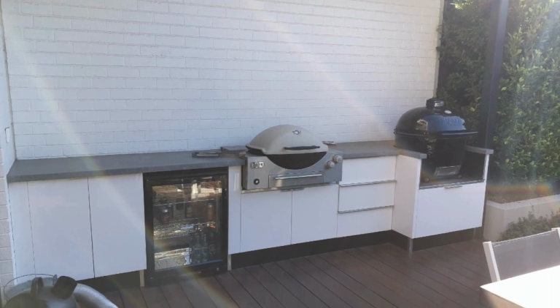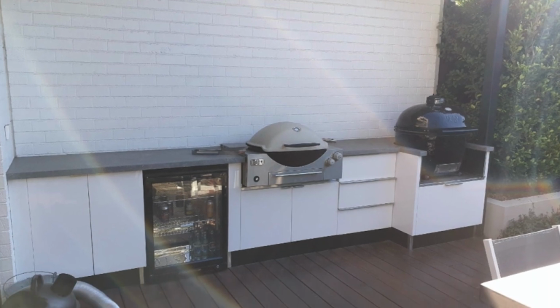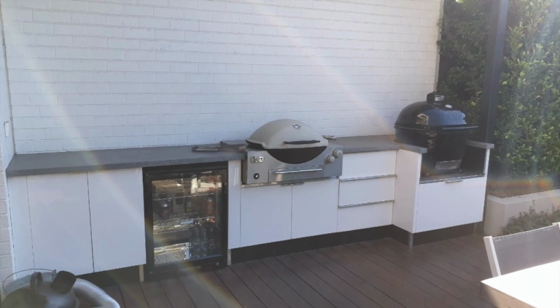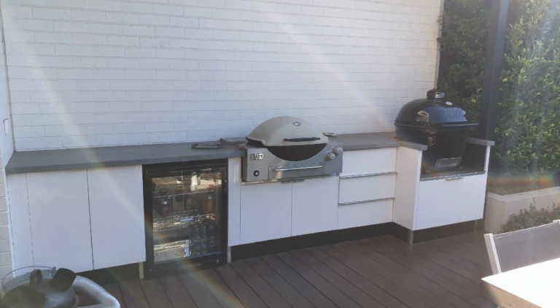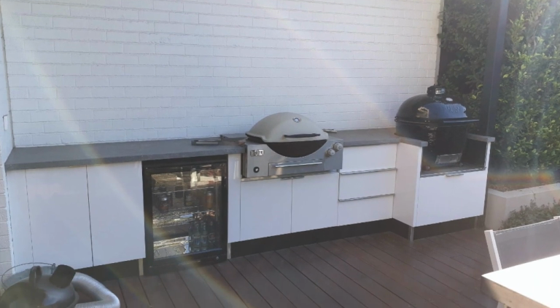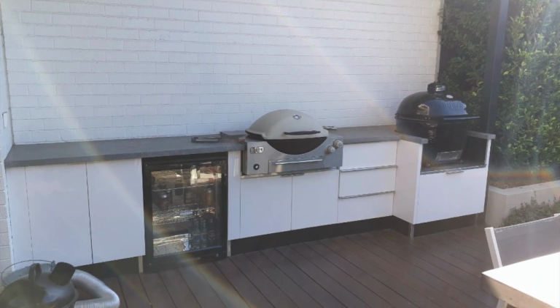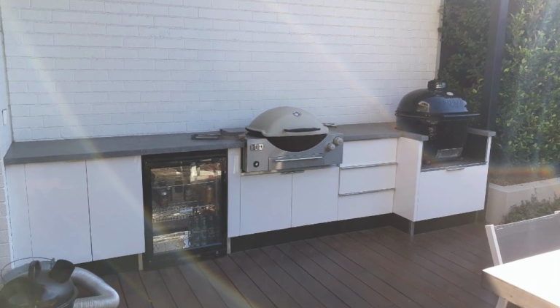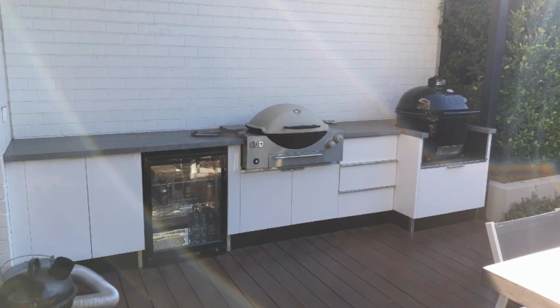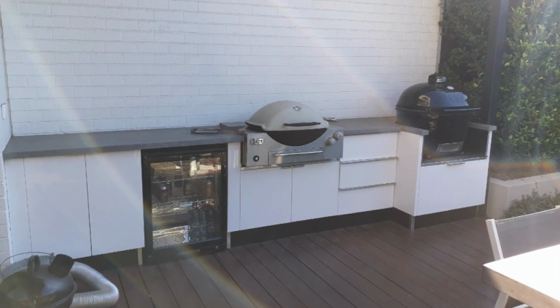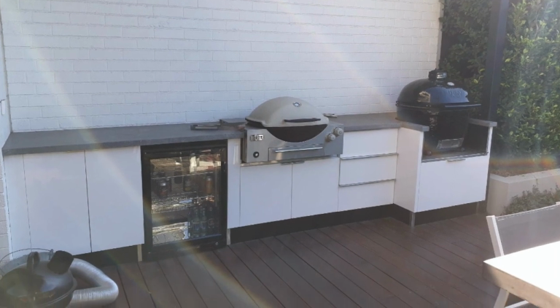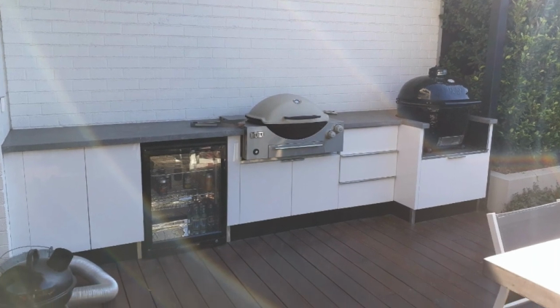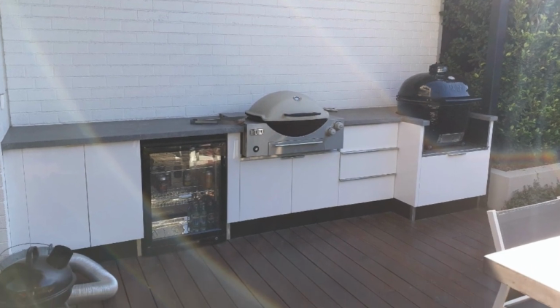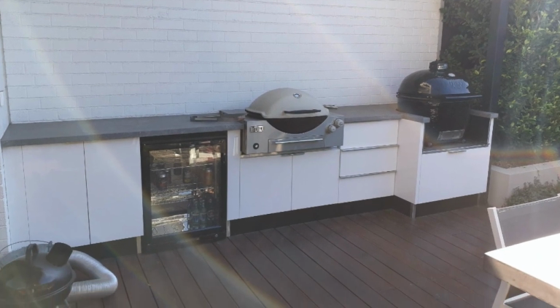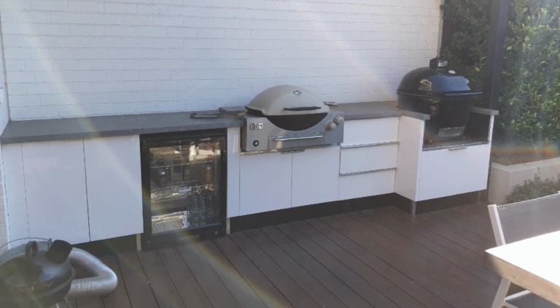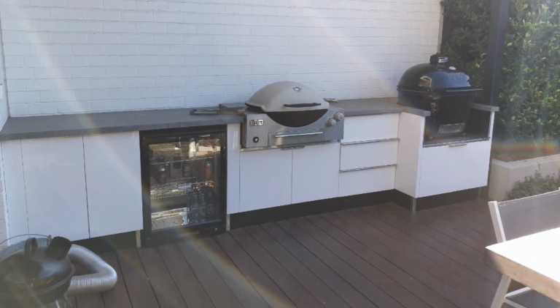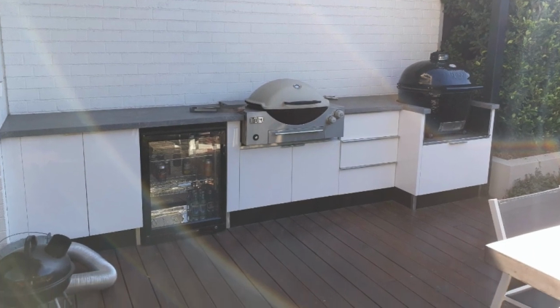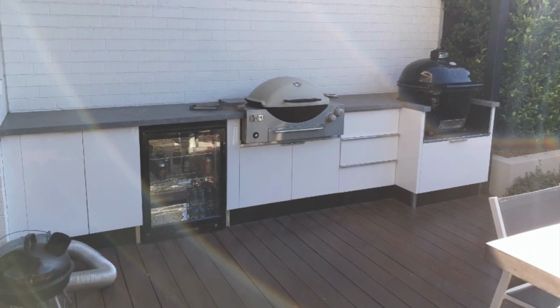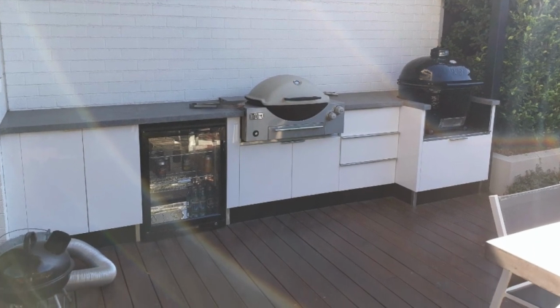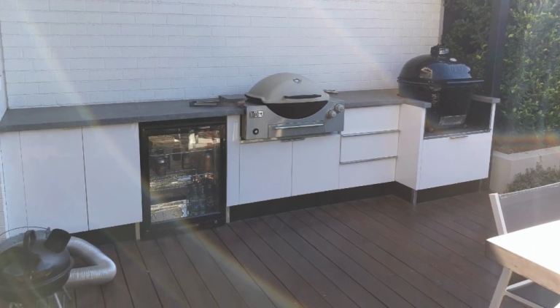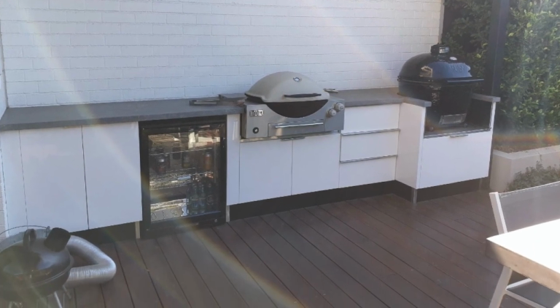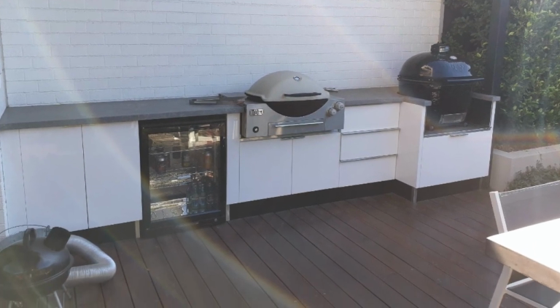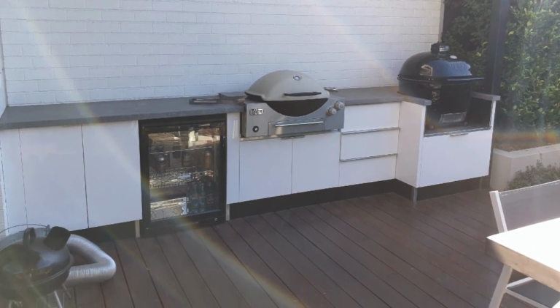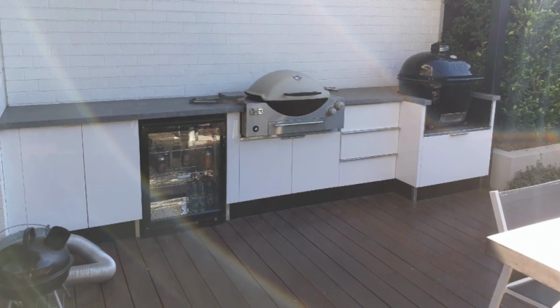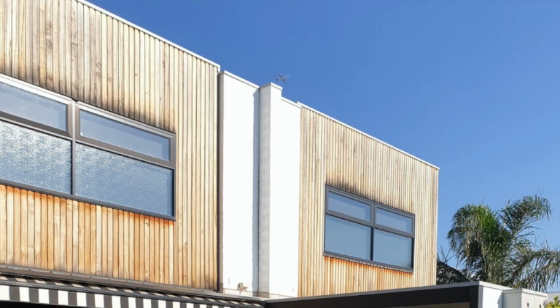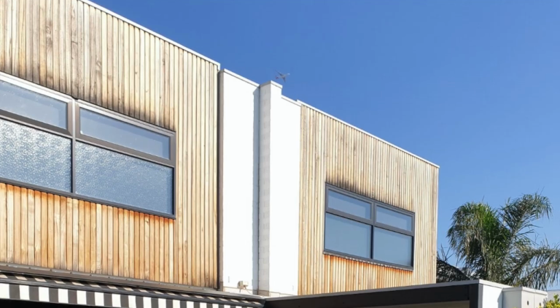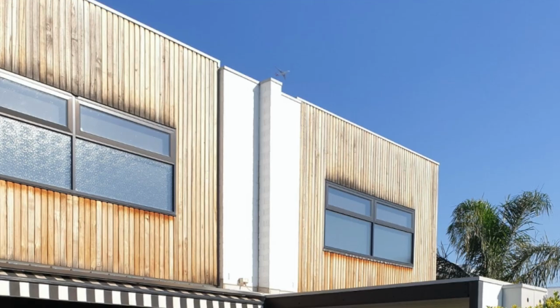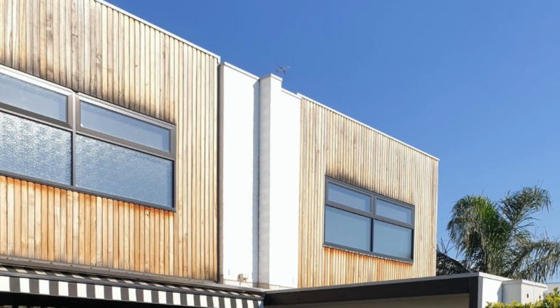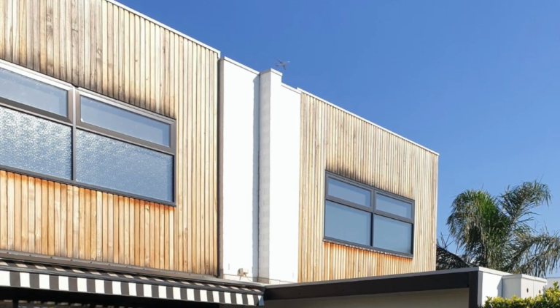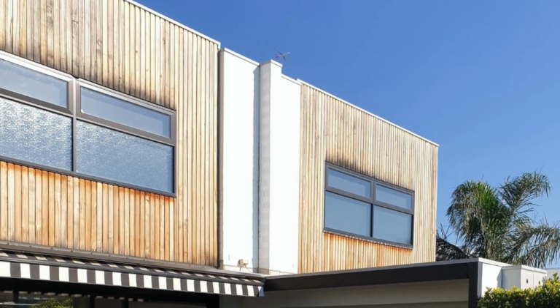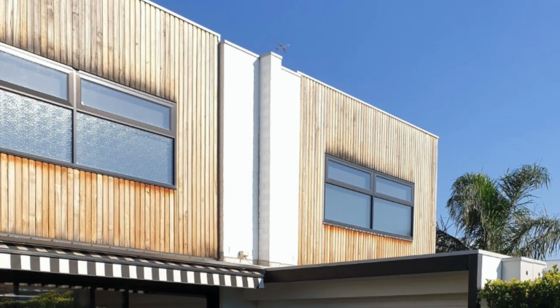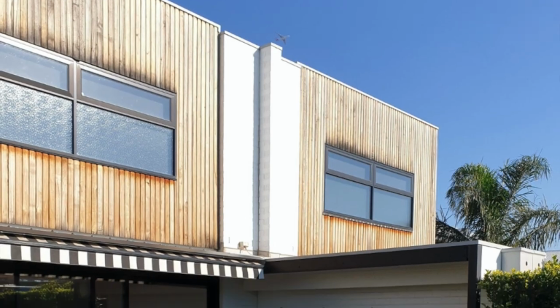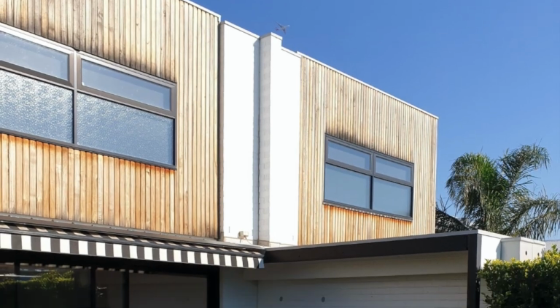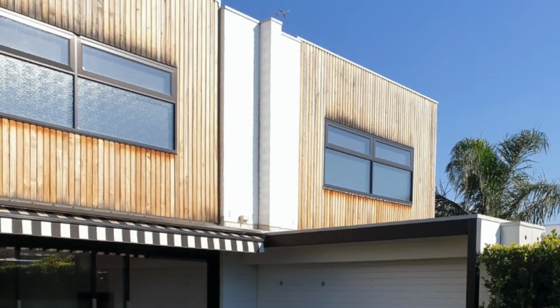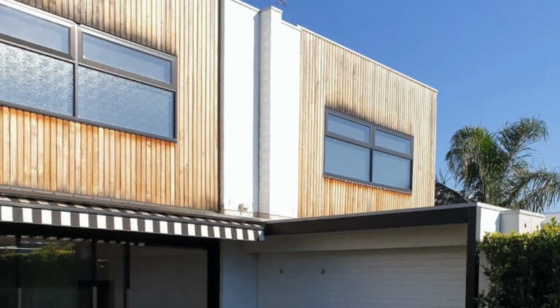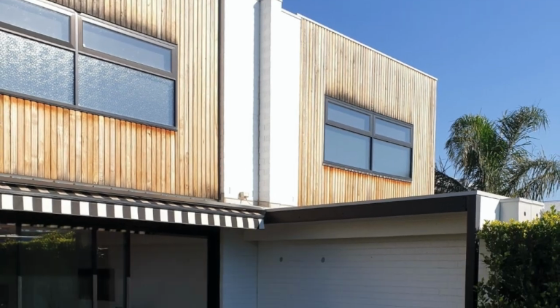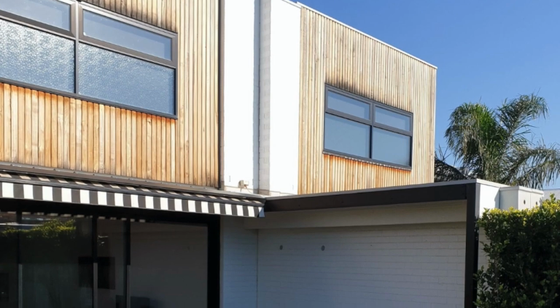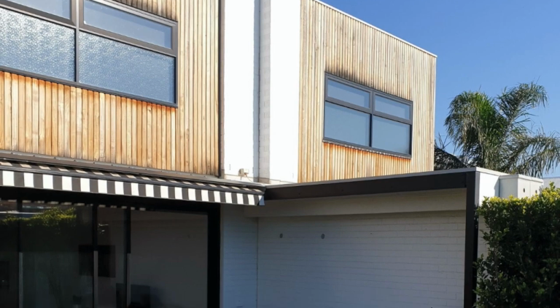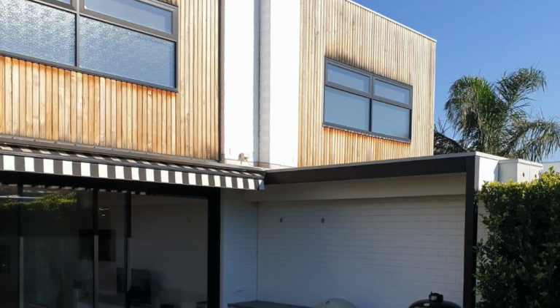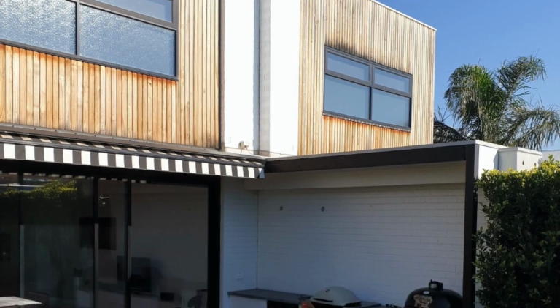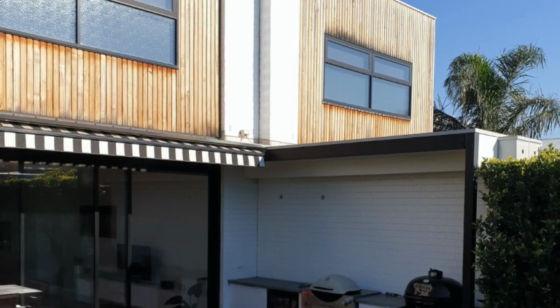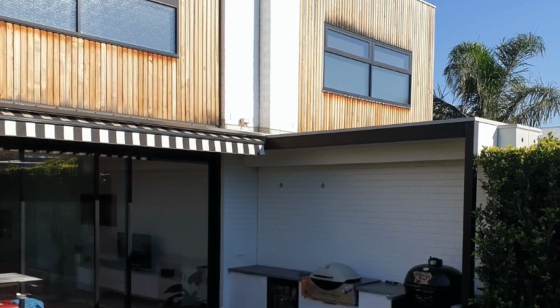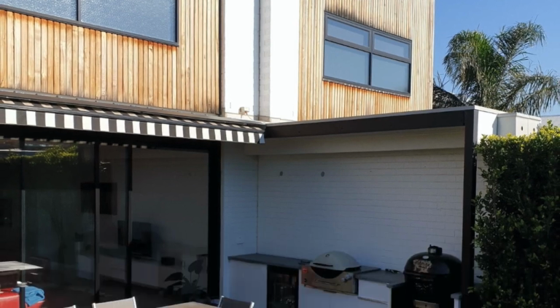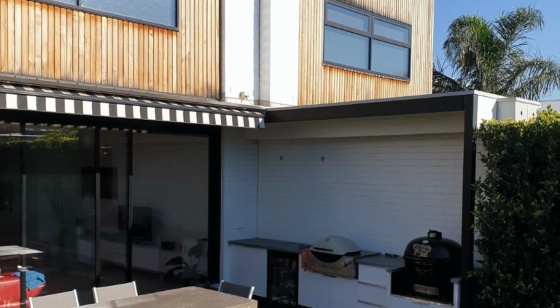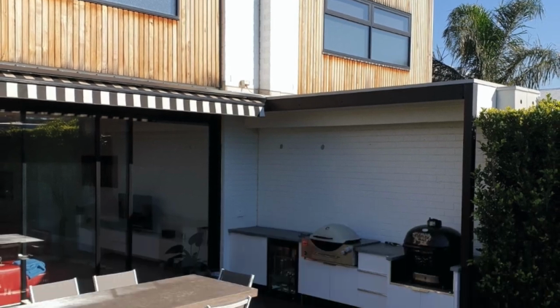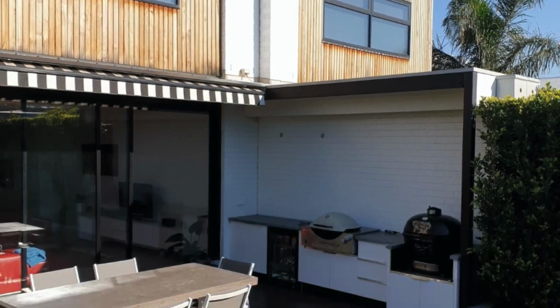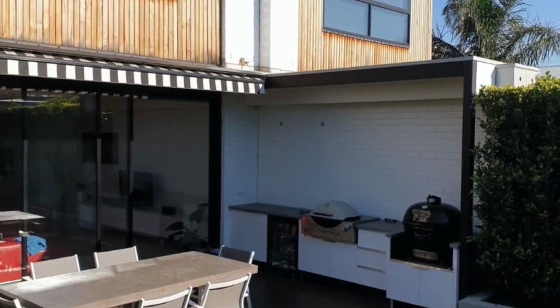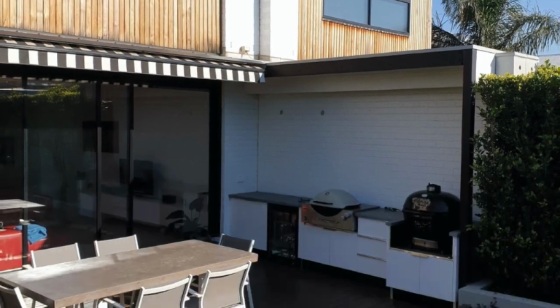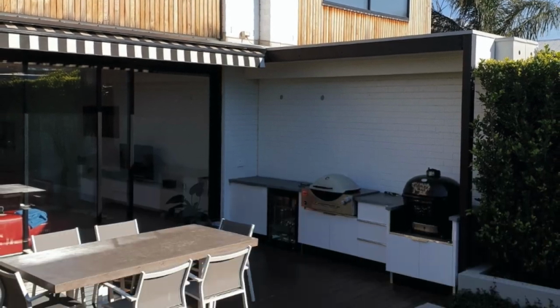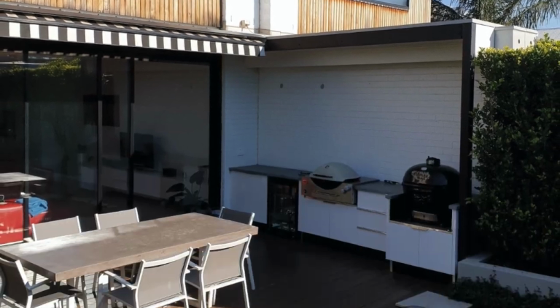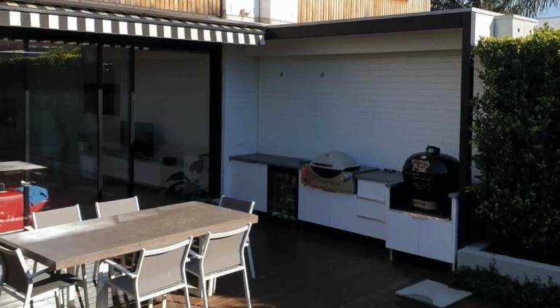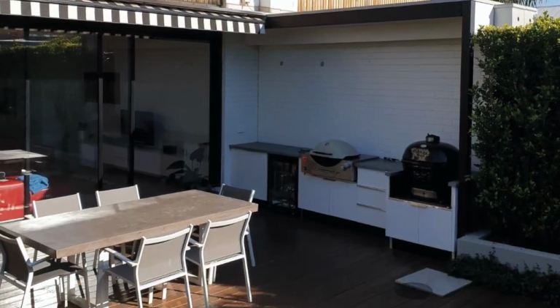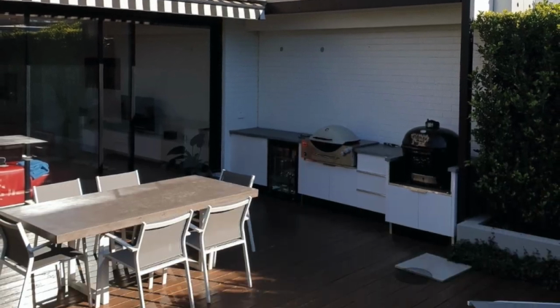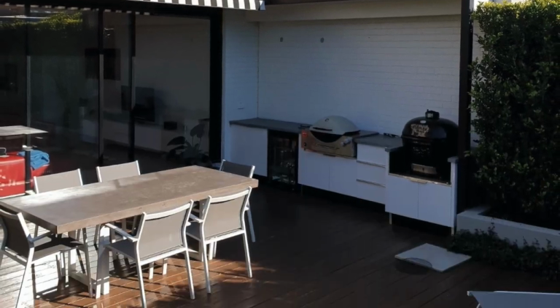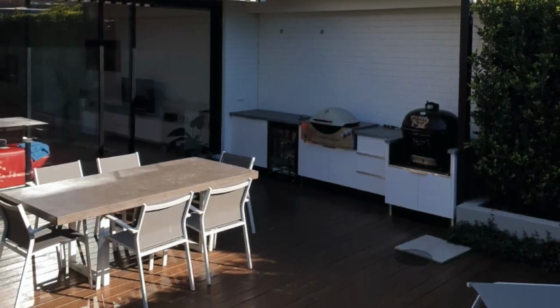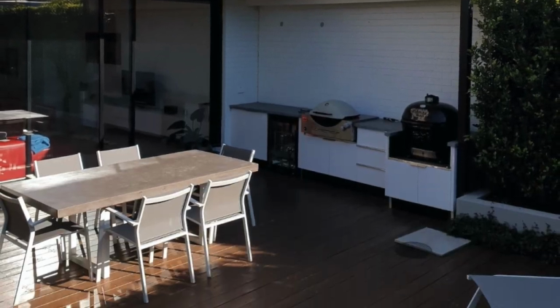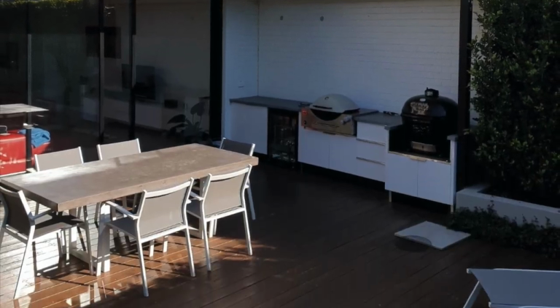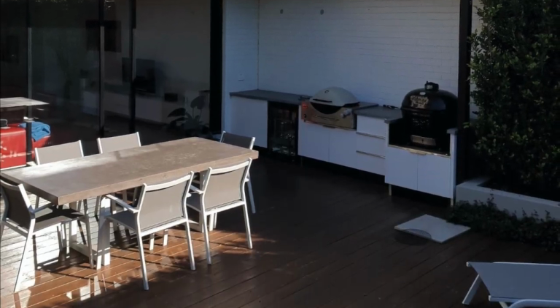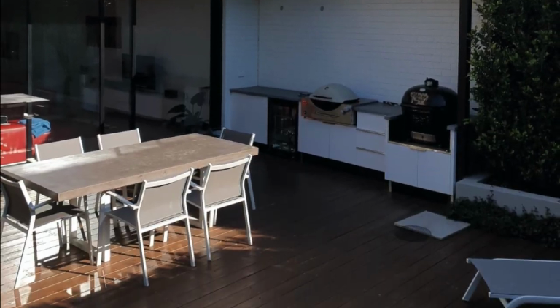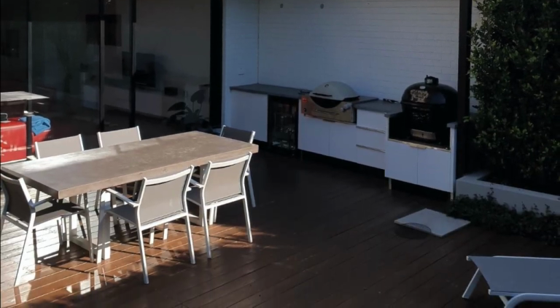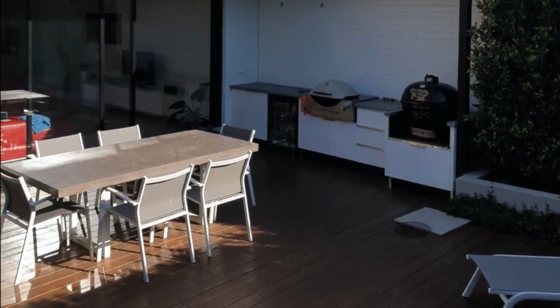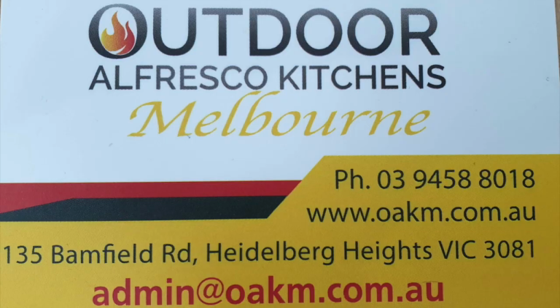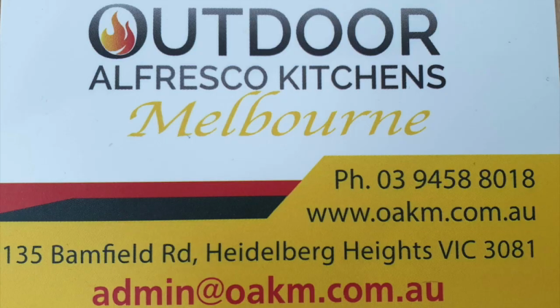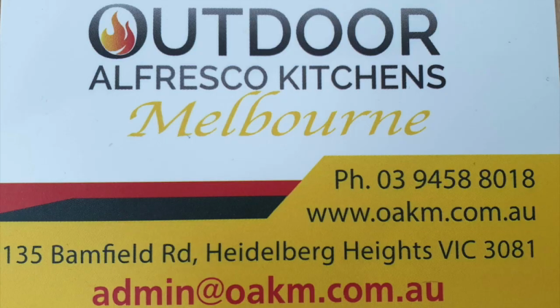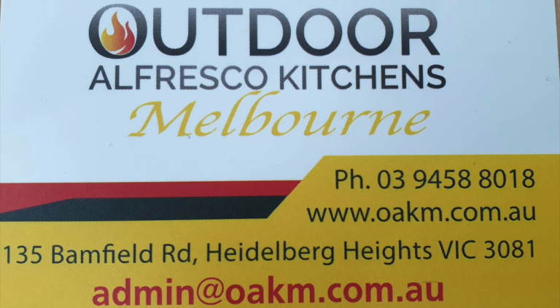This is the Outdoor Alfresco Kitchen, custom-made to suit the client's needs. Please contact us if you have any questions or want to start your project.